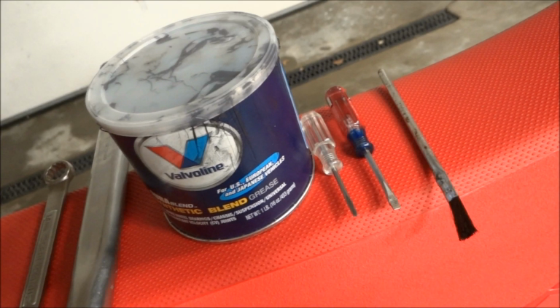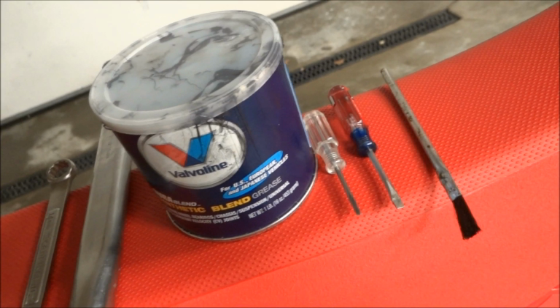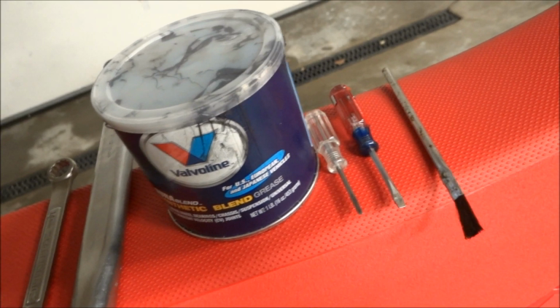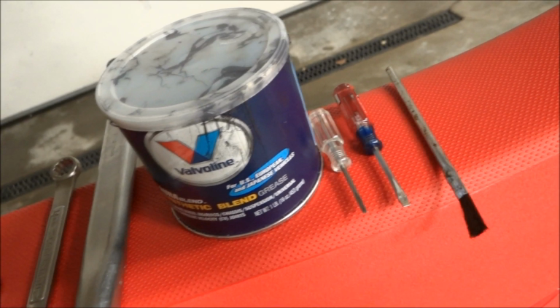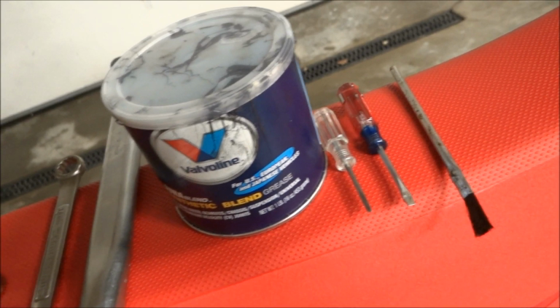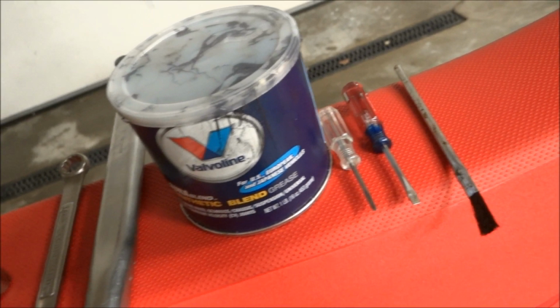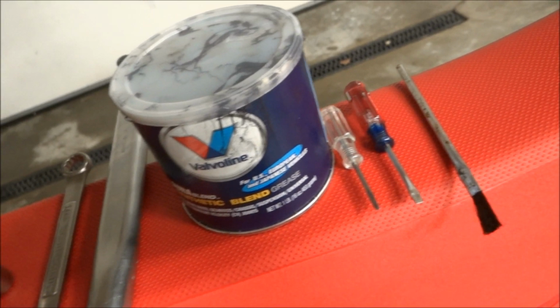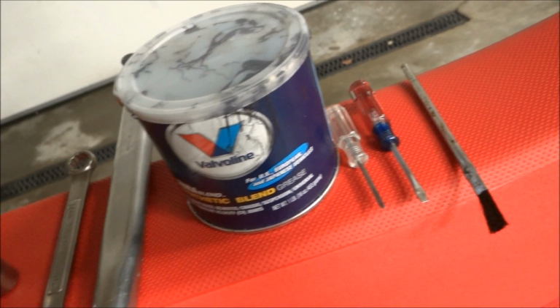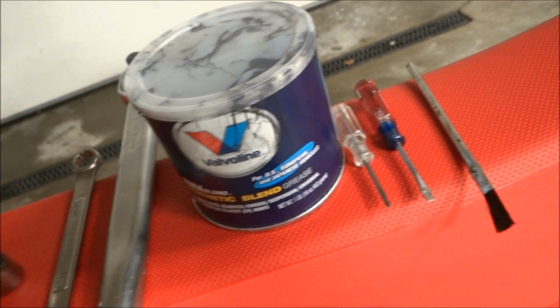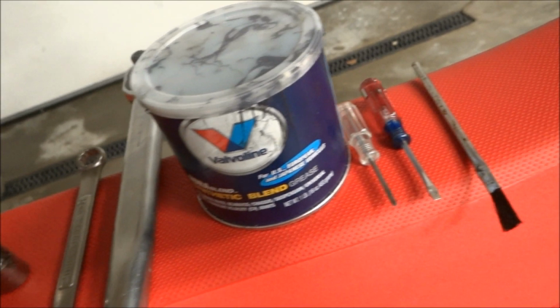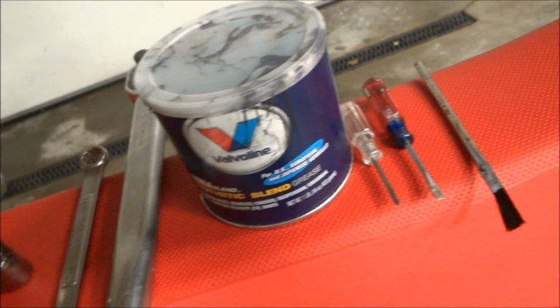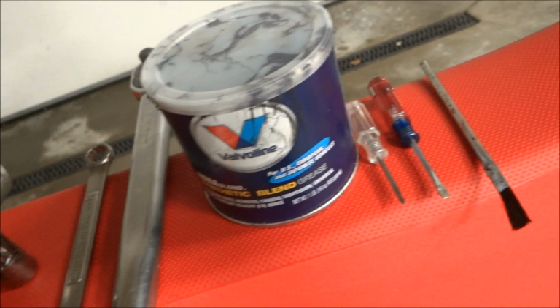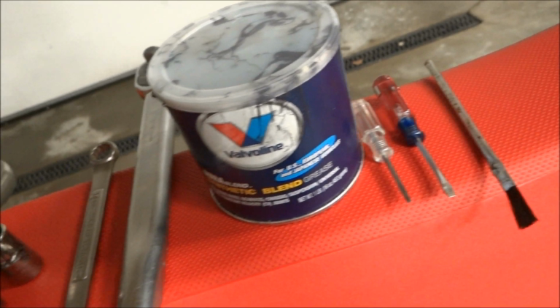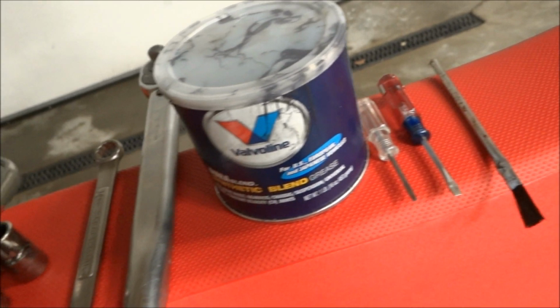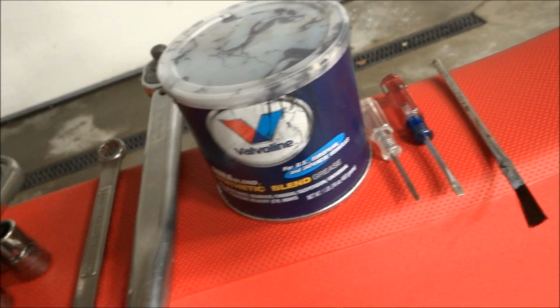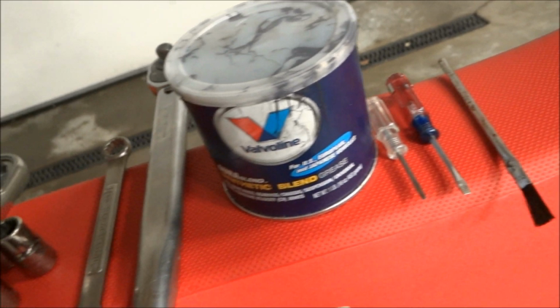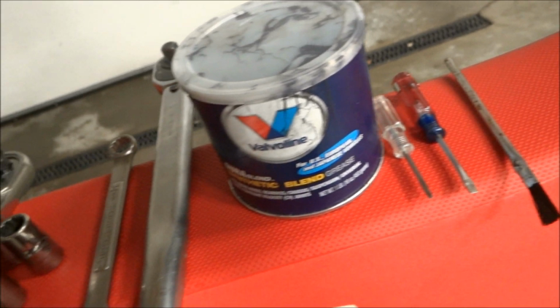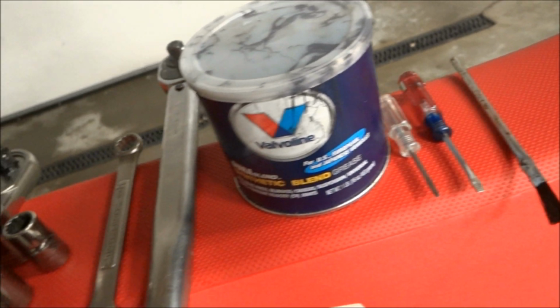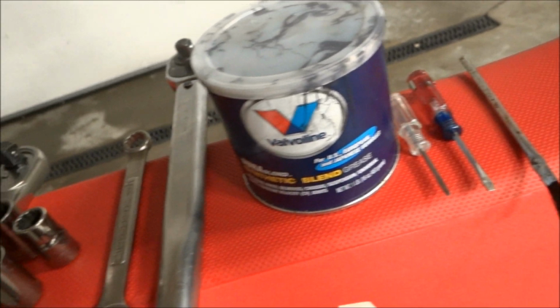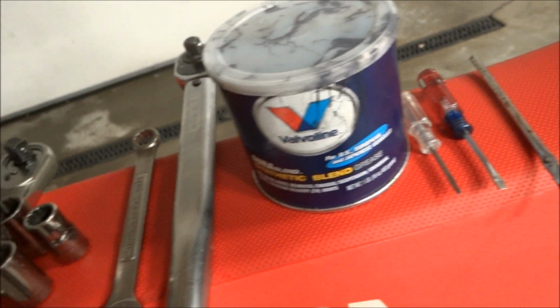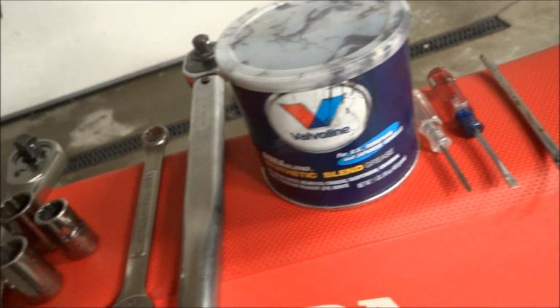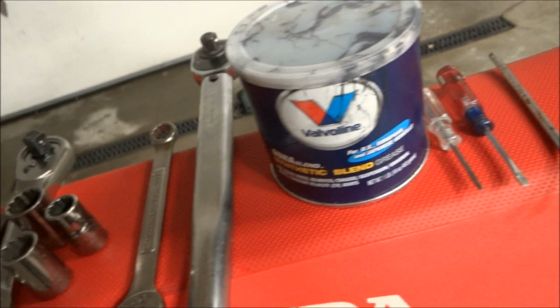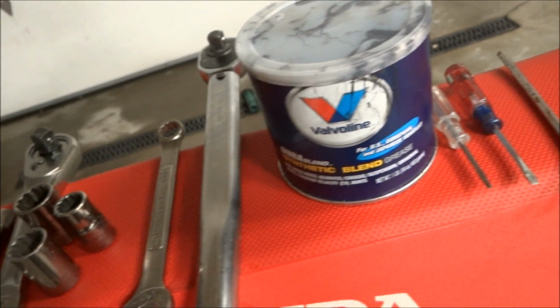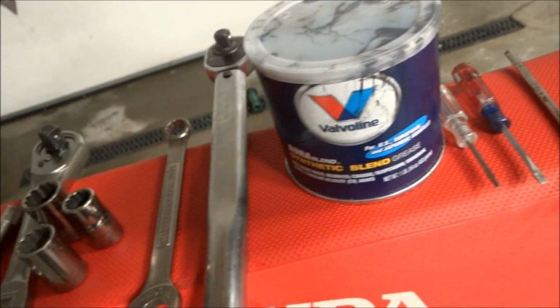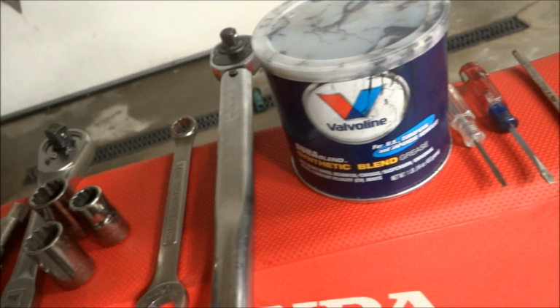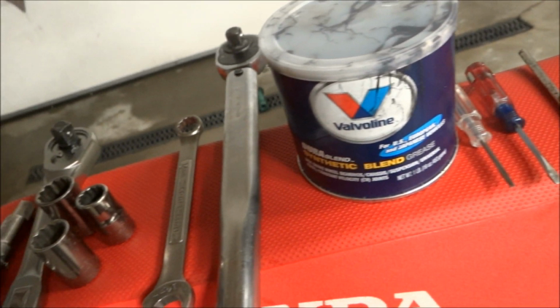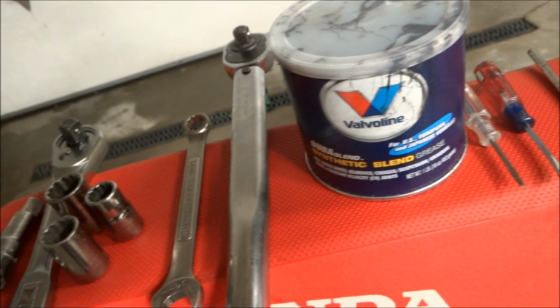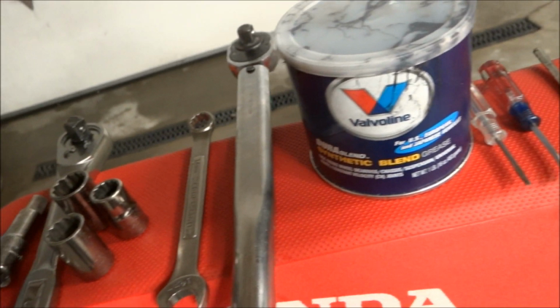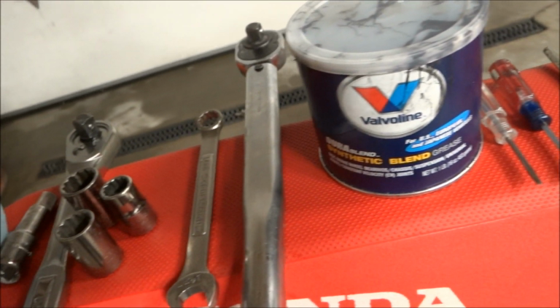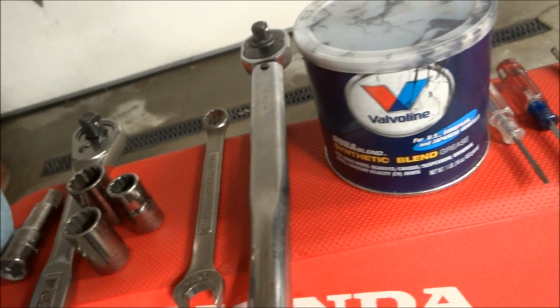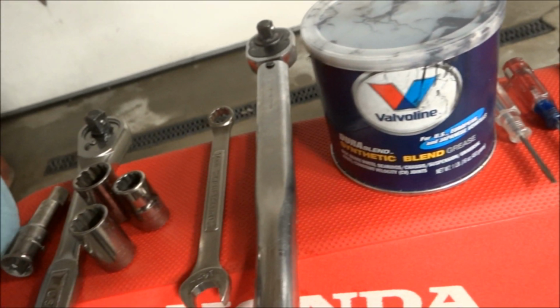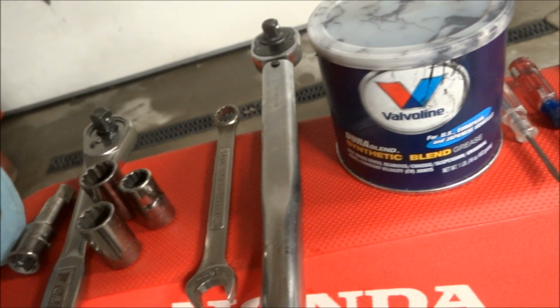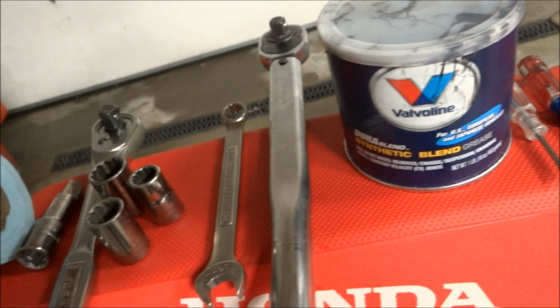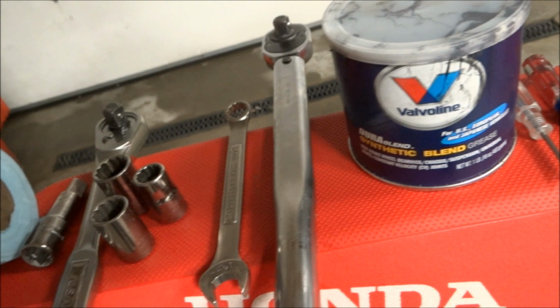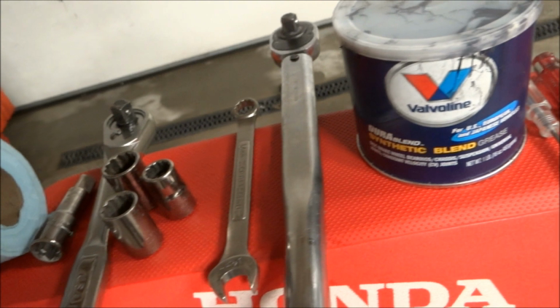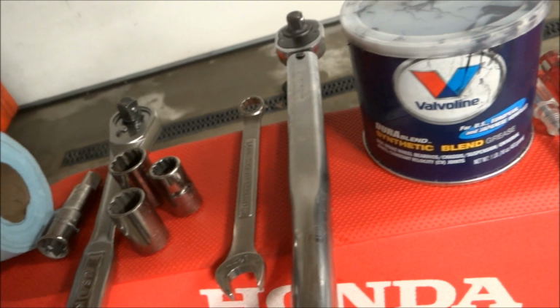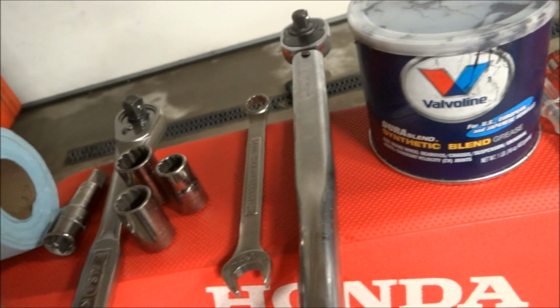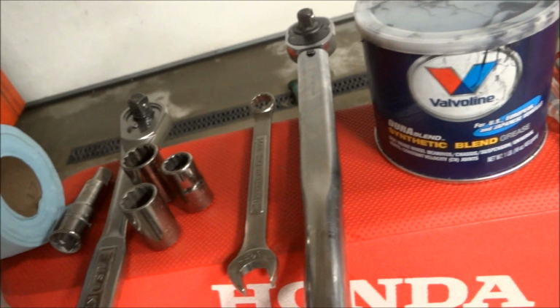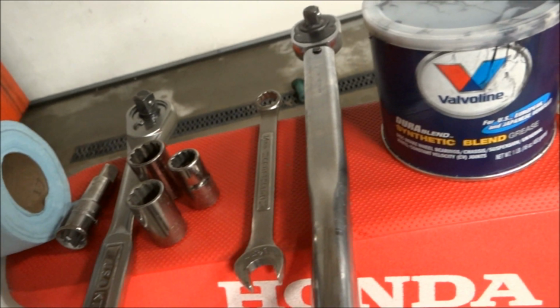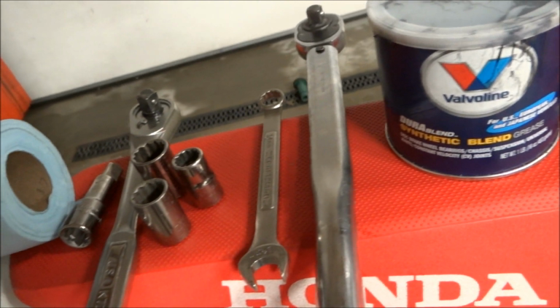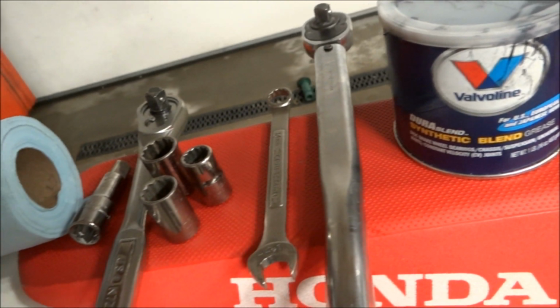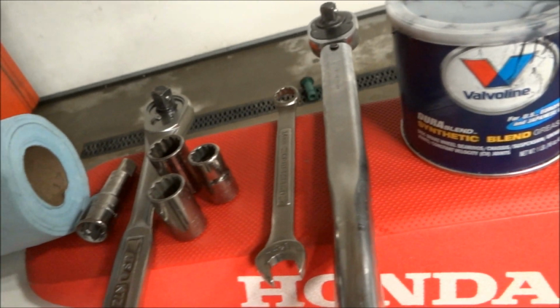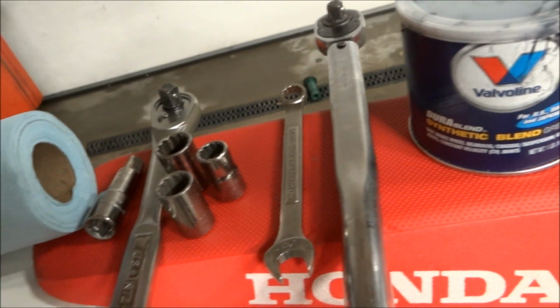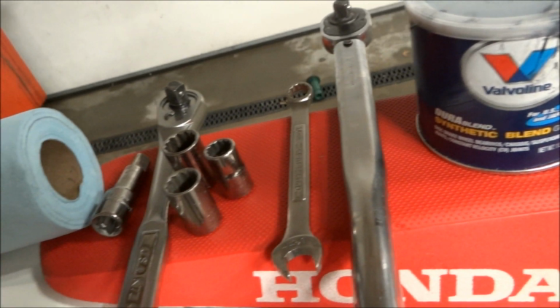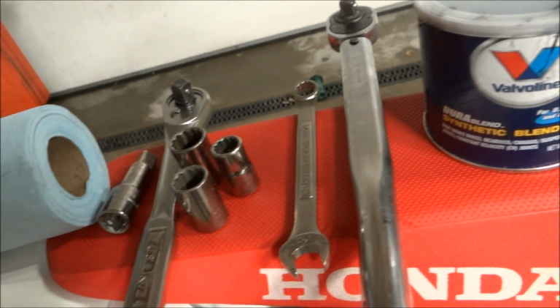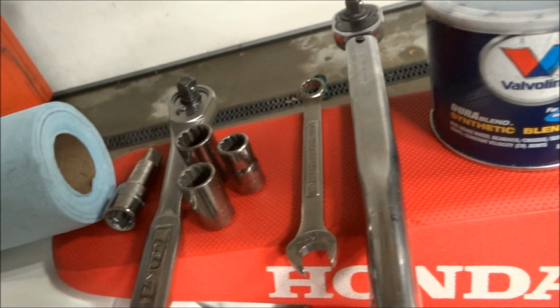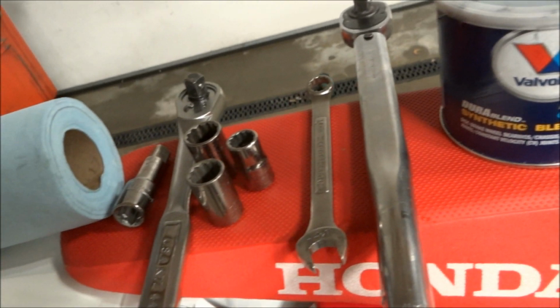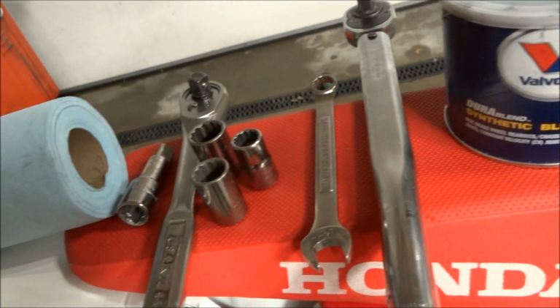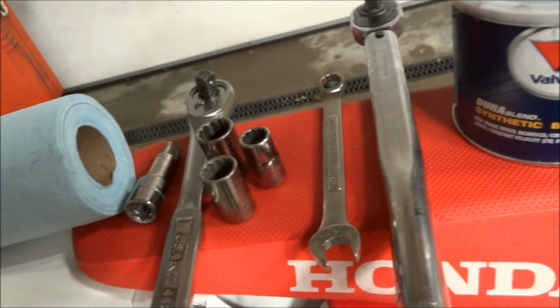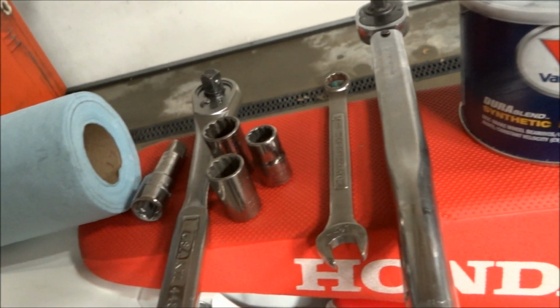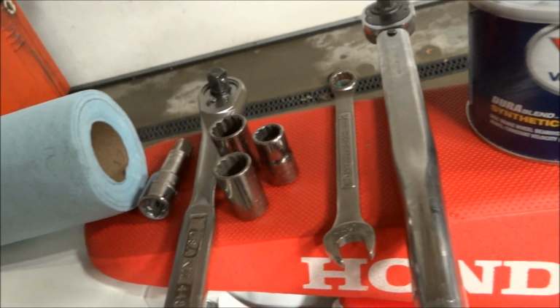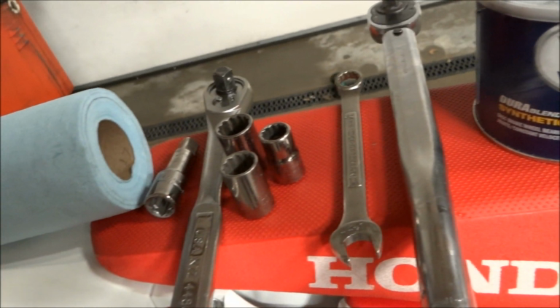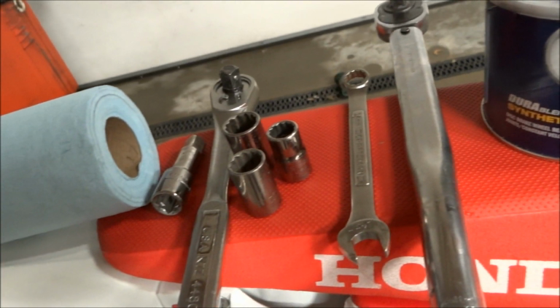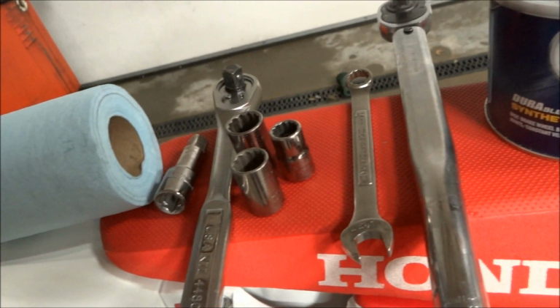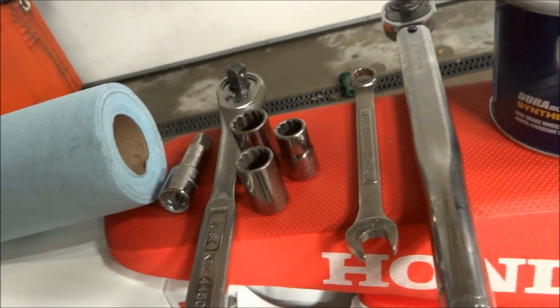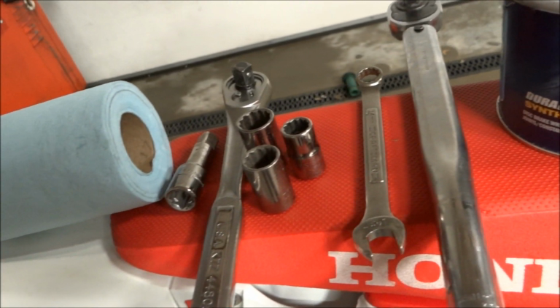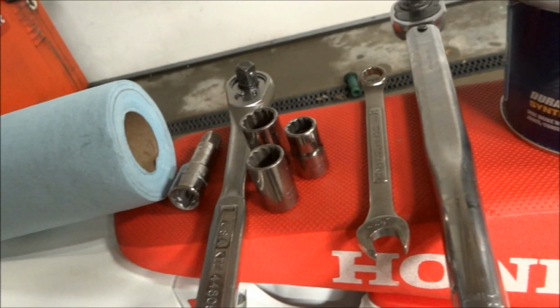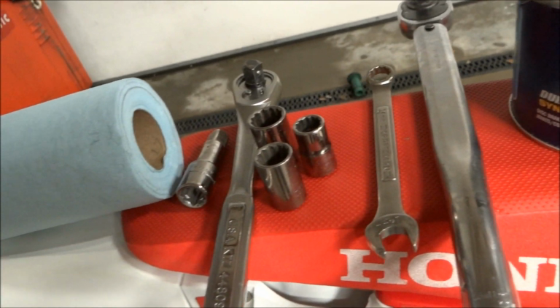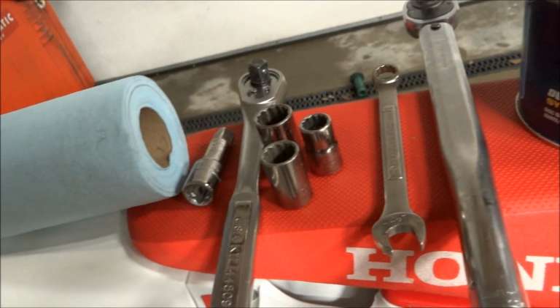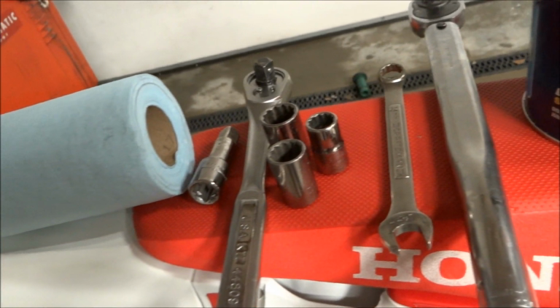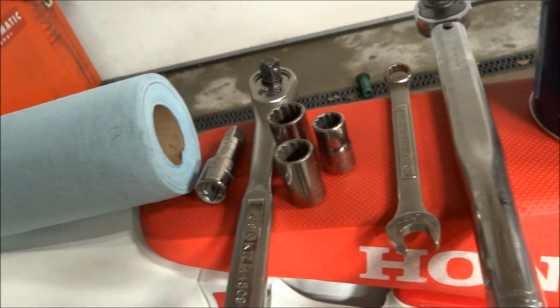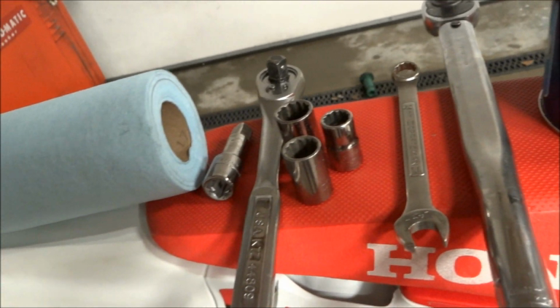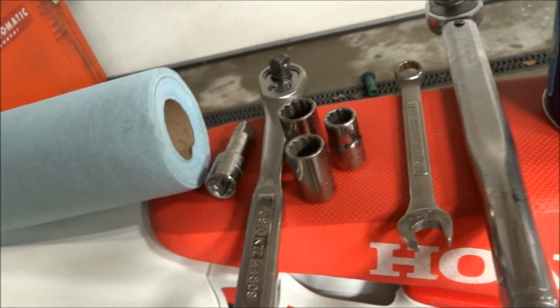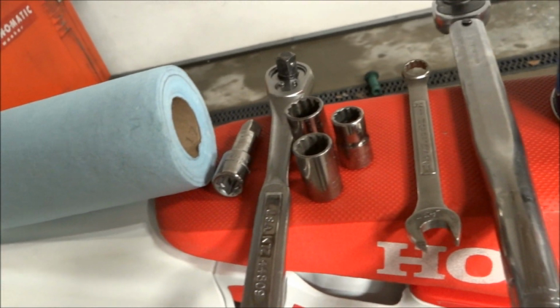We're just going to need basic hand tools, some grease, a brush for applying the grease, a torque wrench, and some rags.